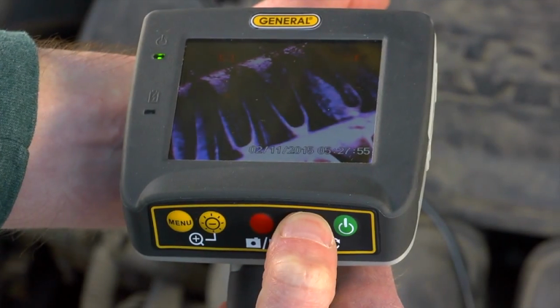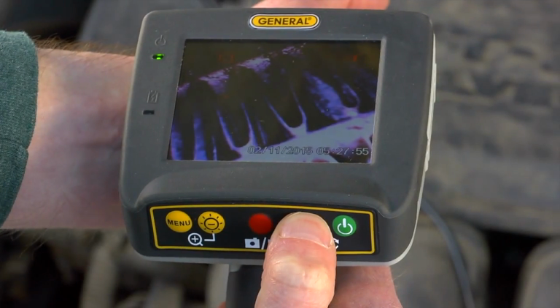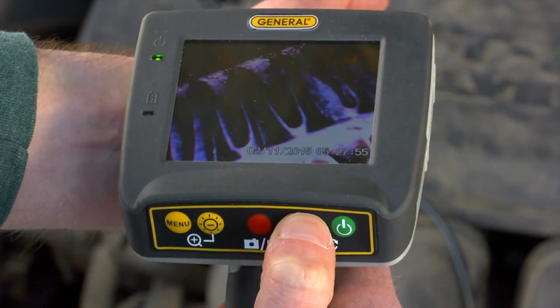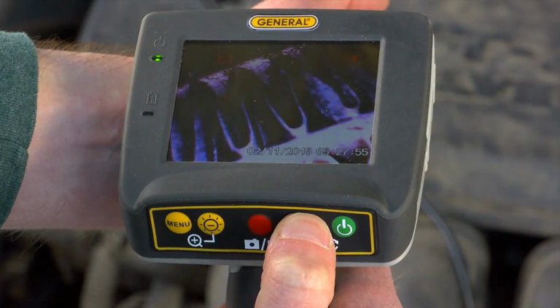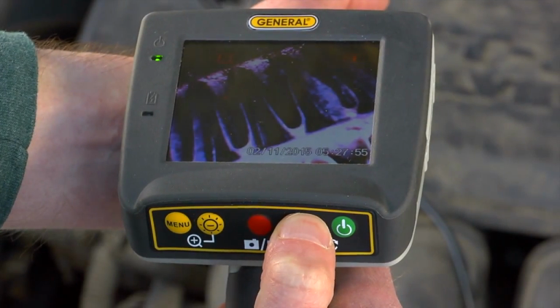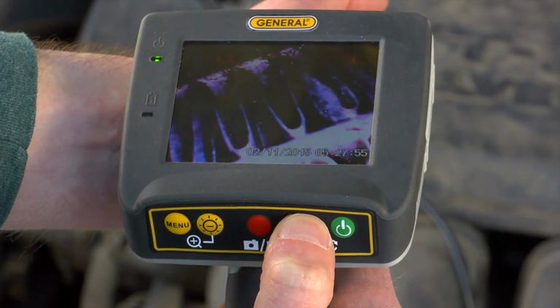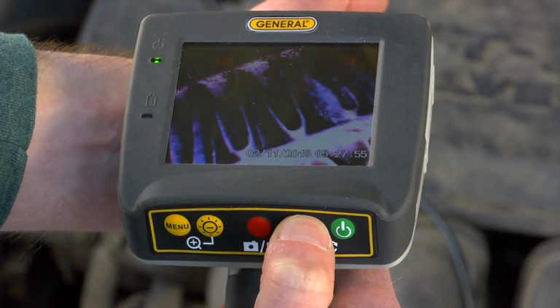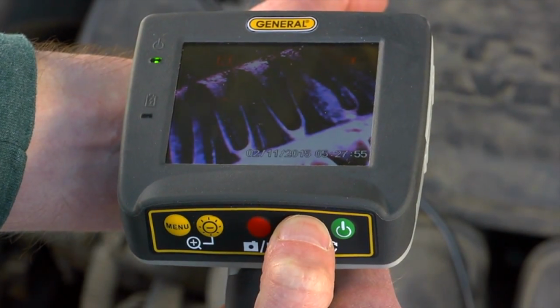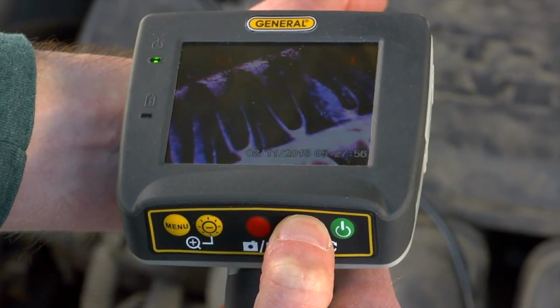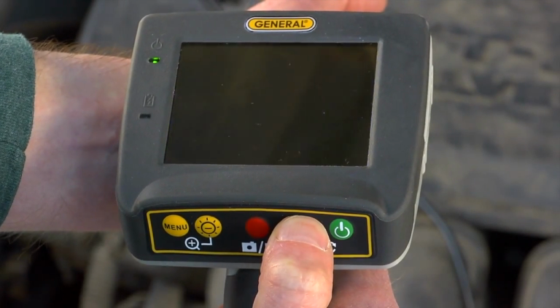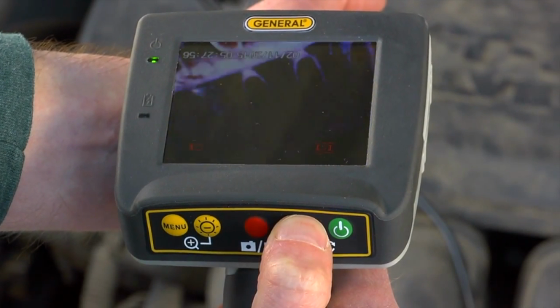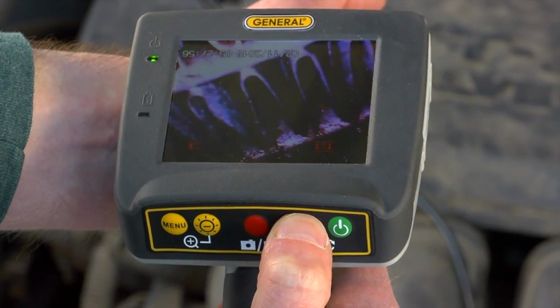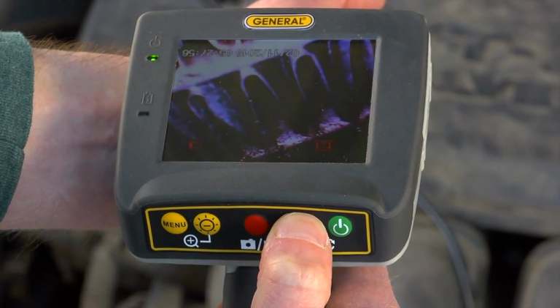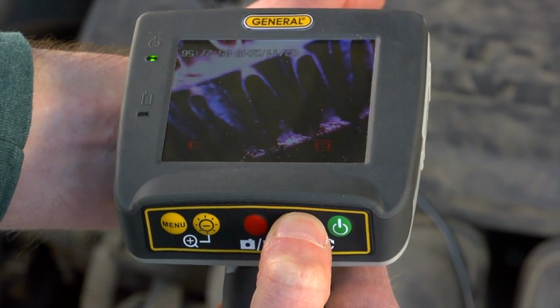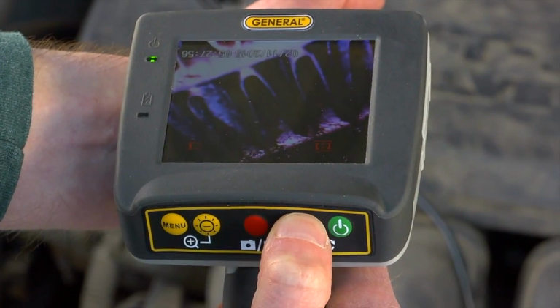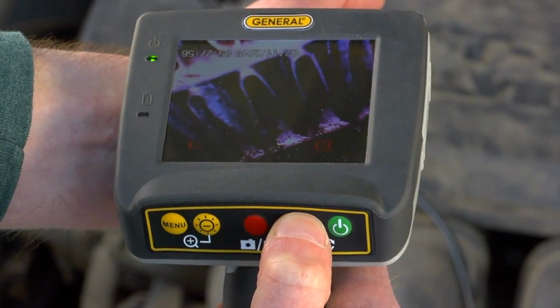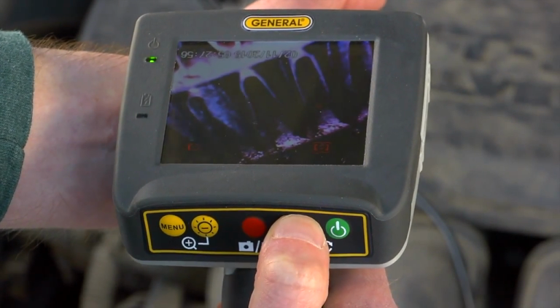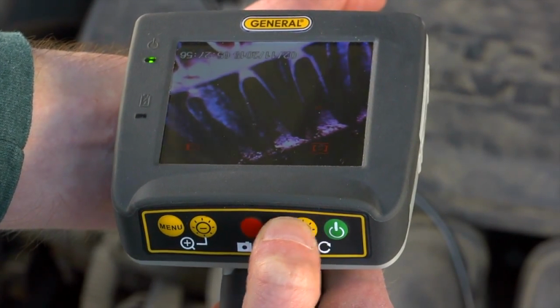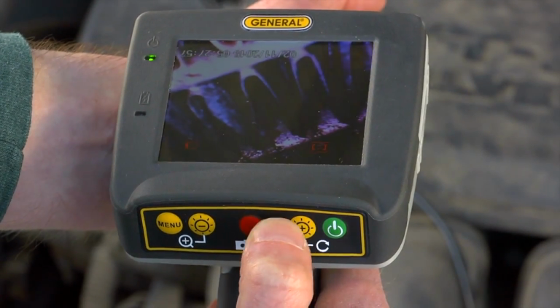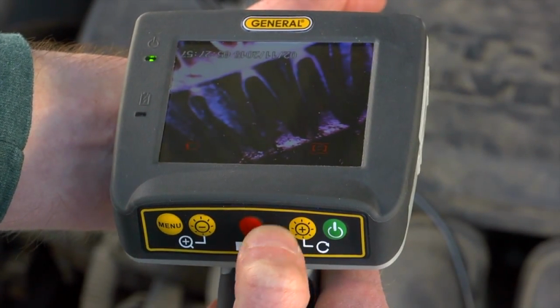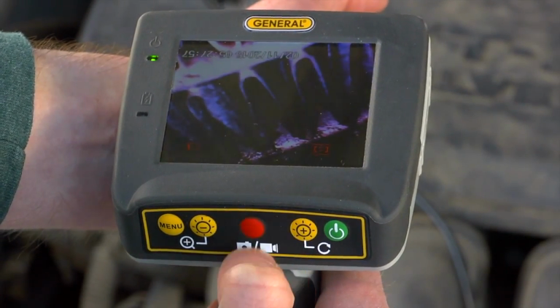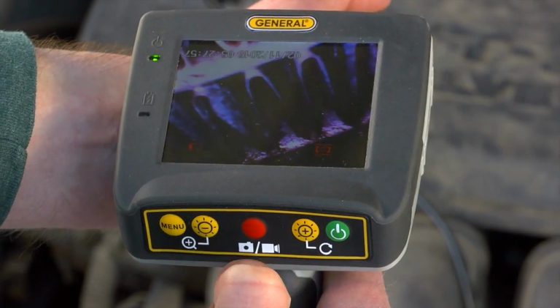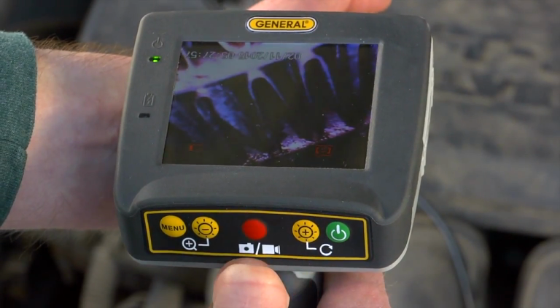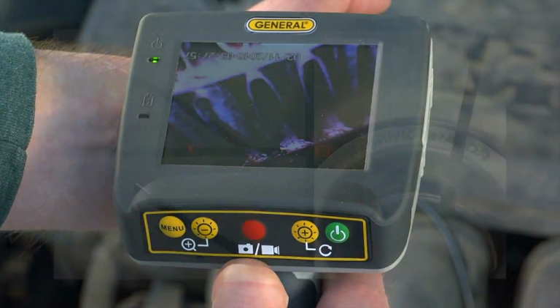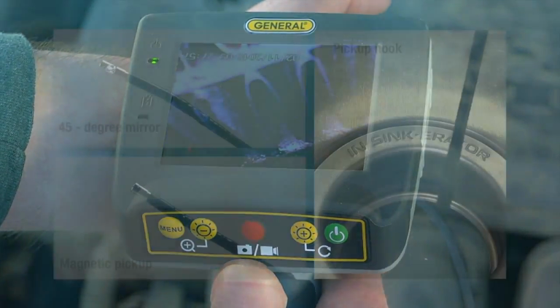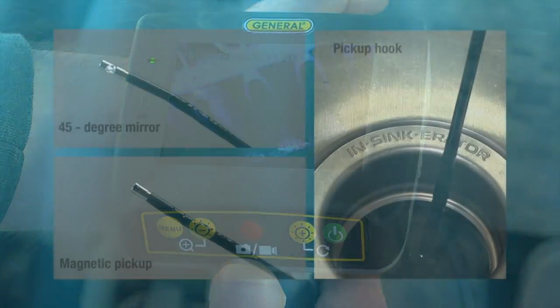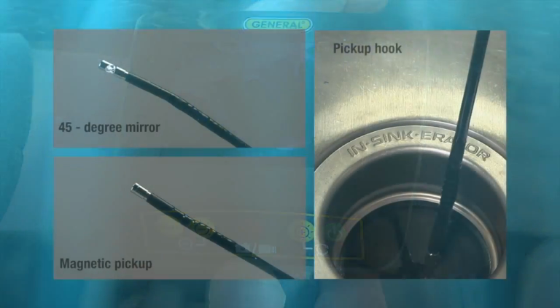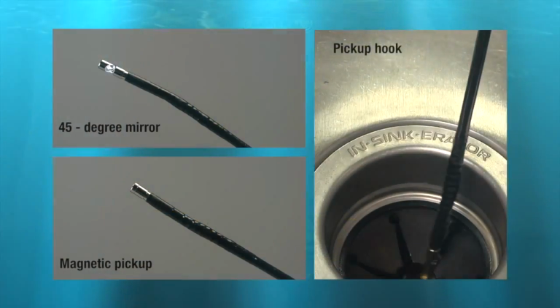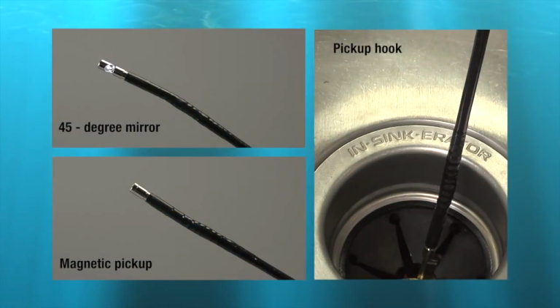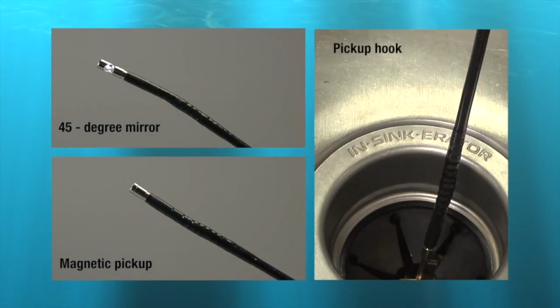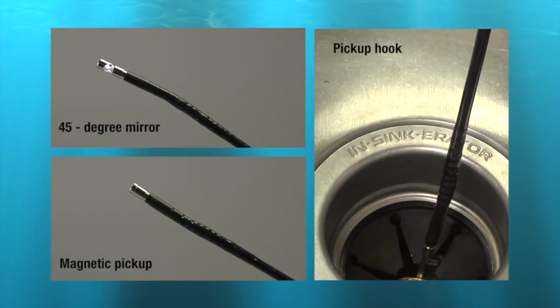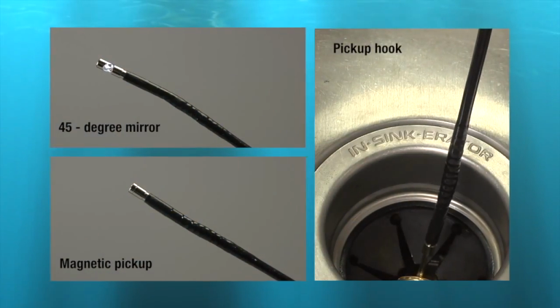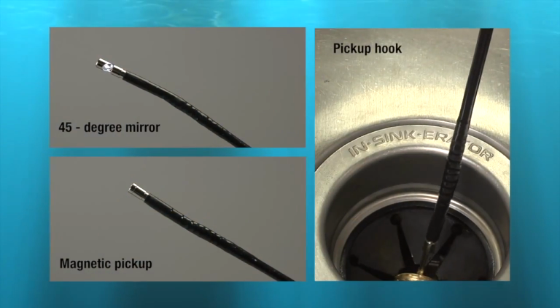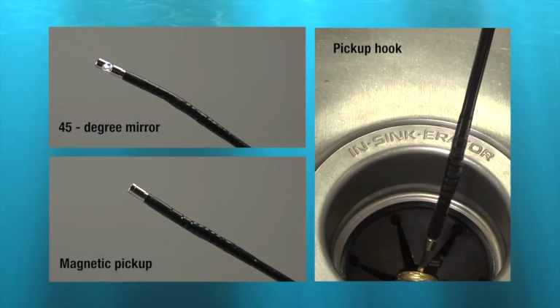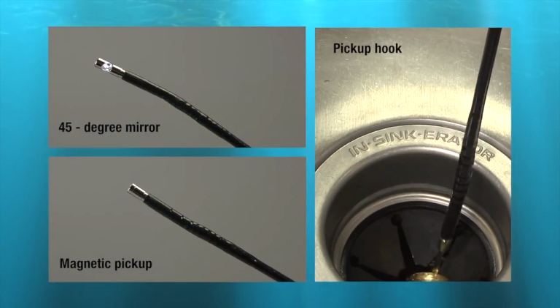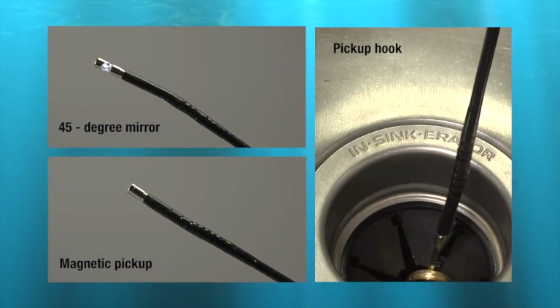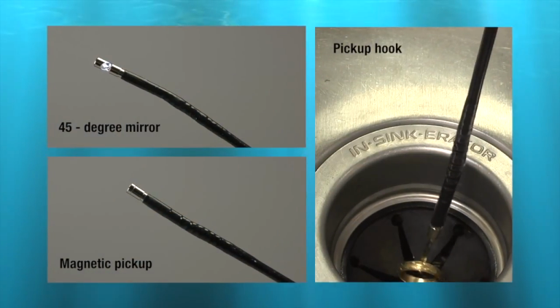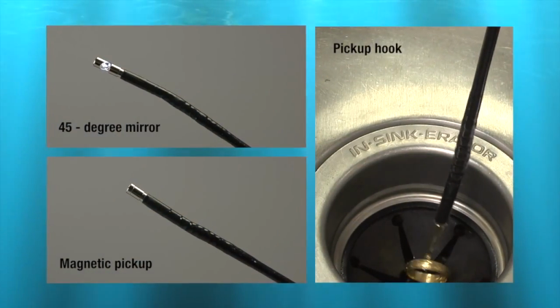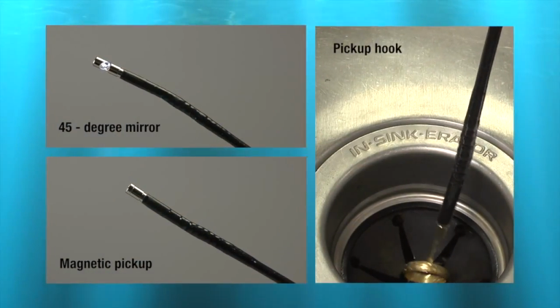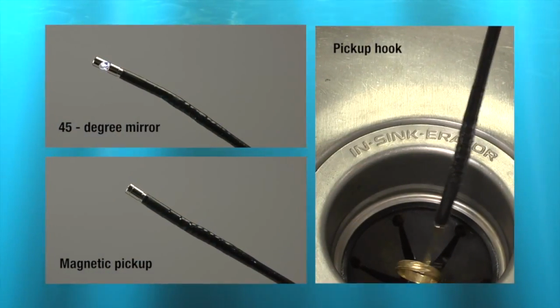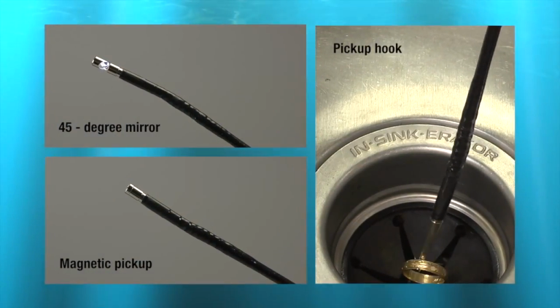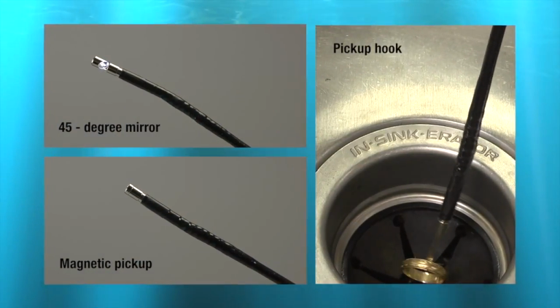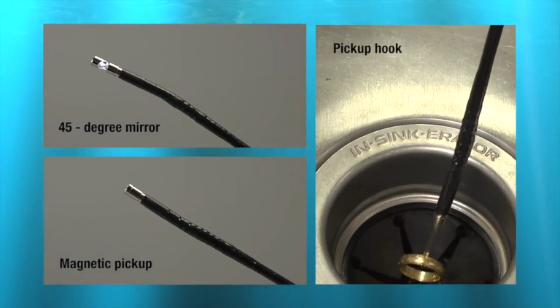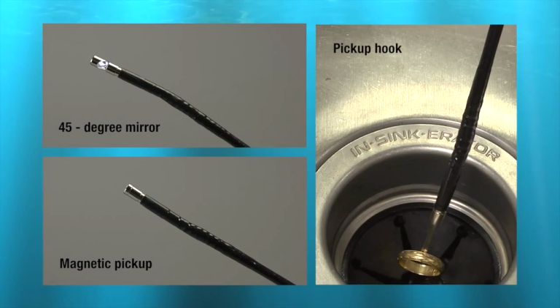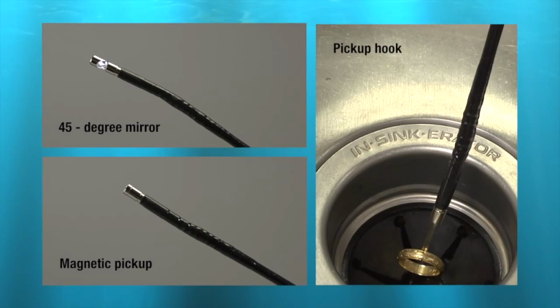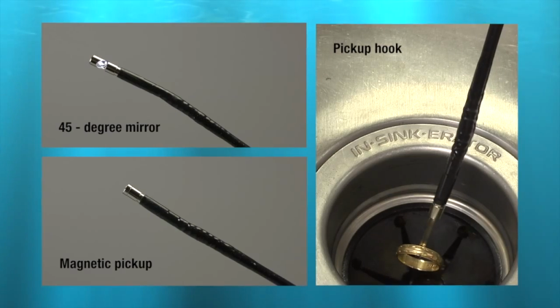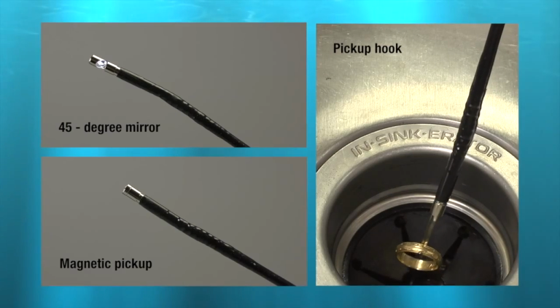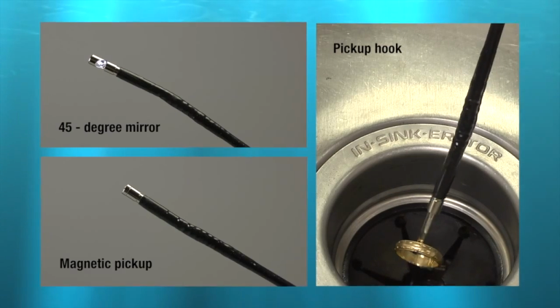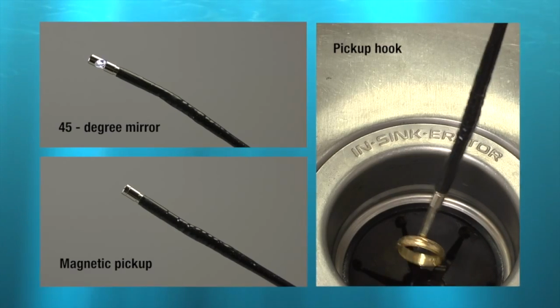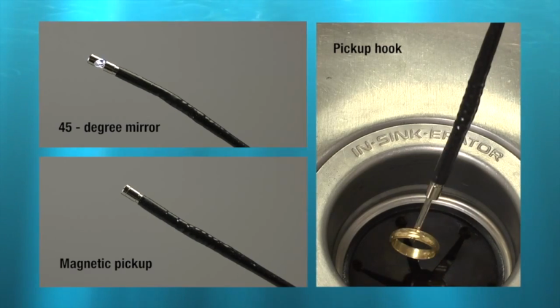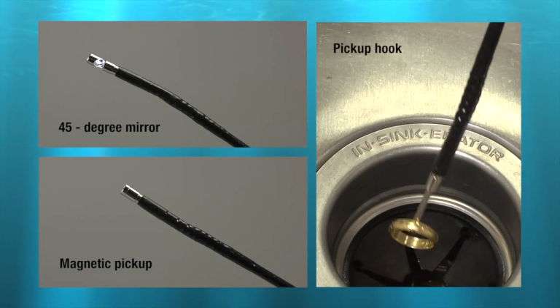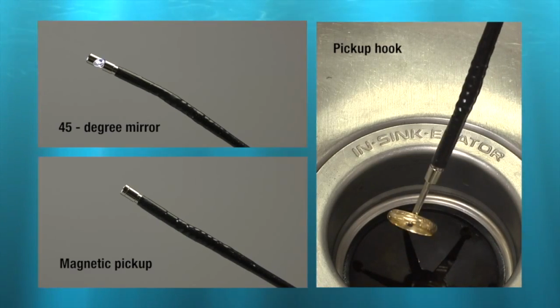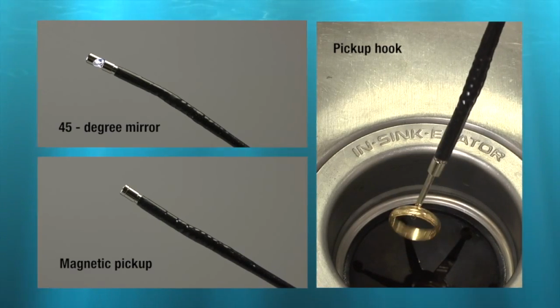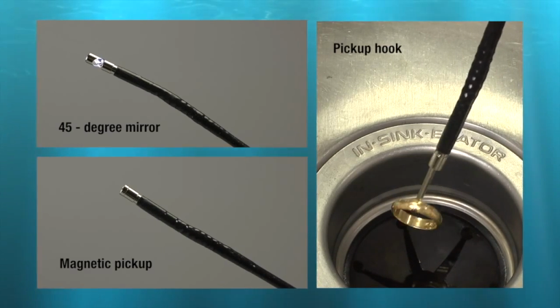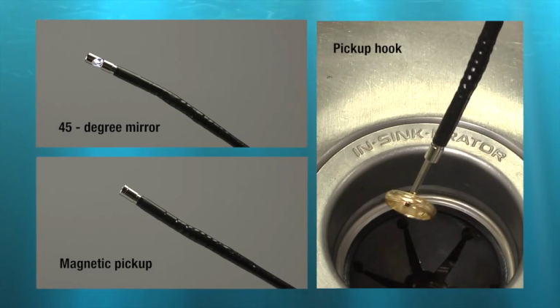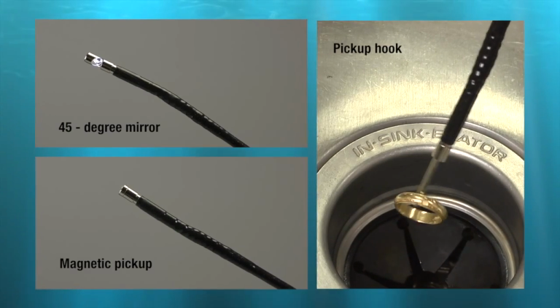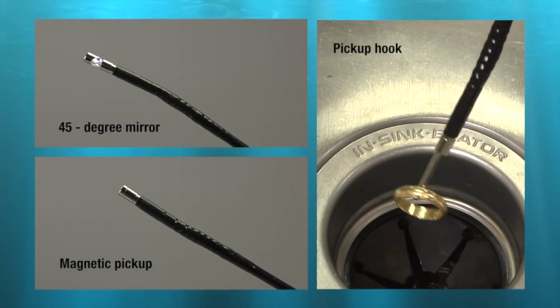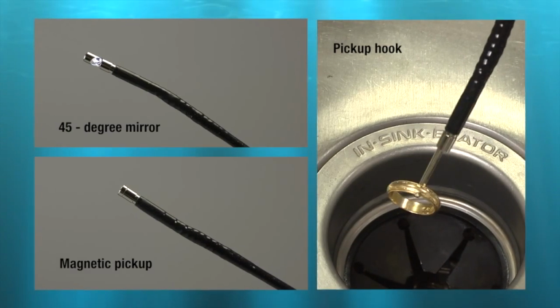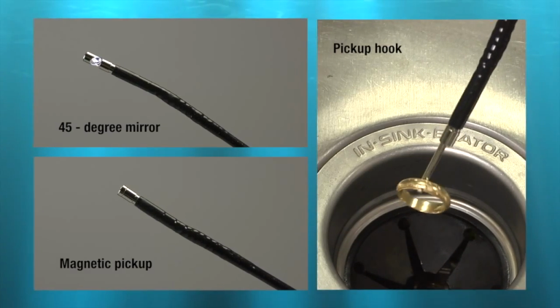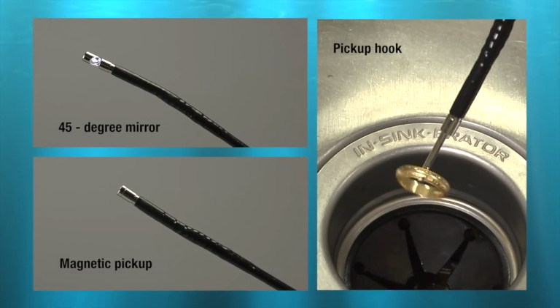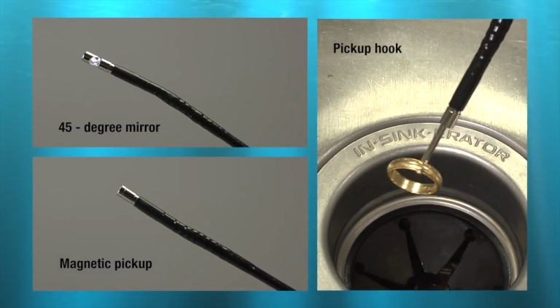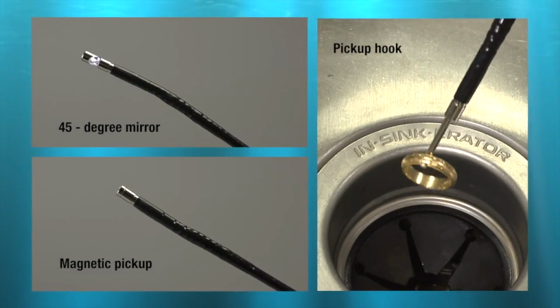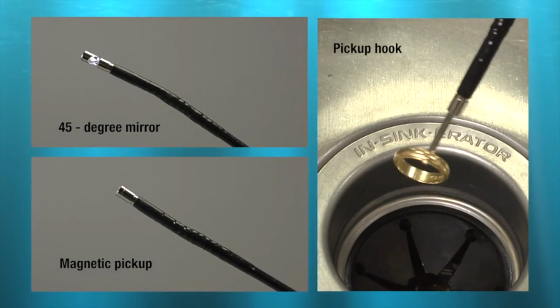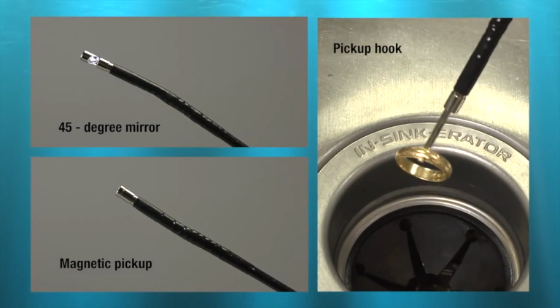Invert the display by pressing and holding the plus button. Probe accessories include a 45-degree mirror, magnetic pickup, and hook.